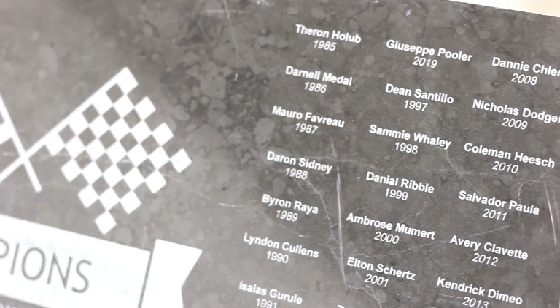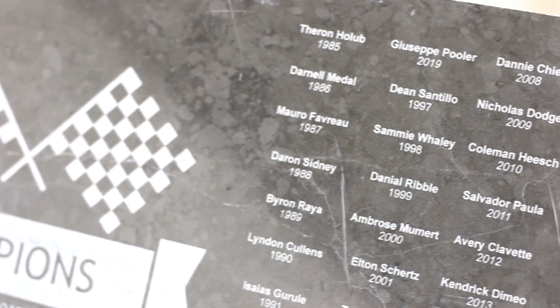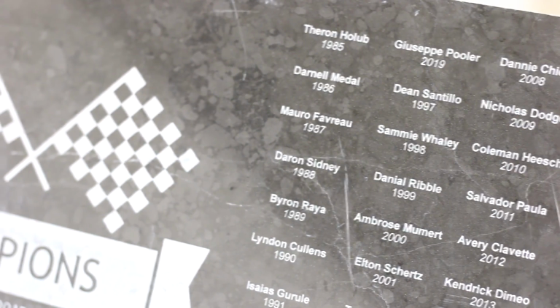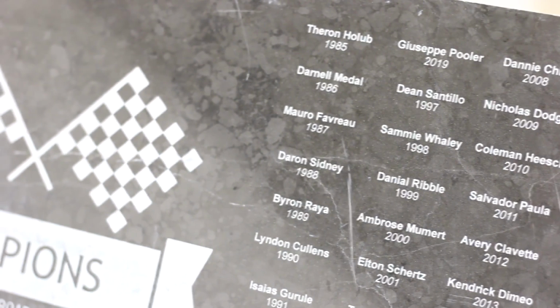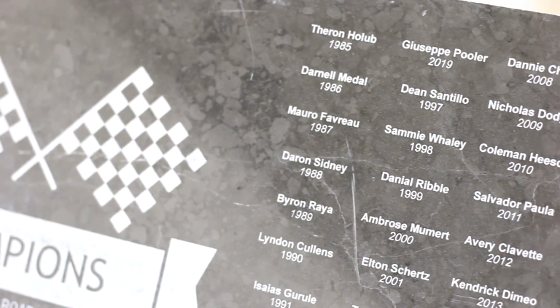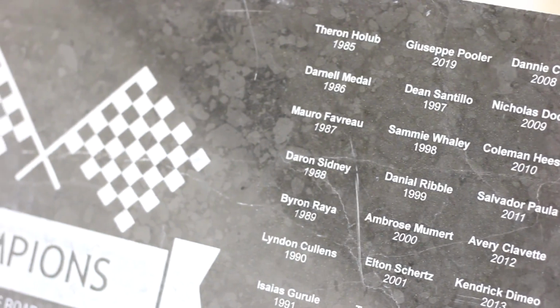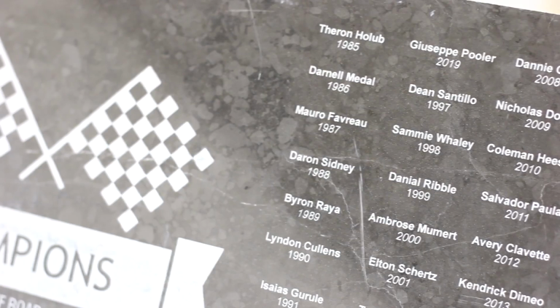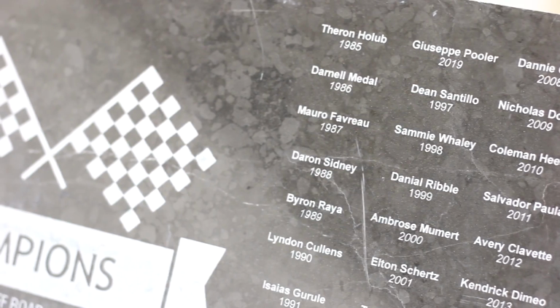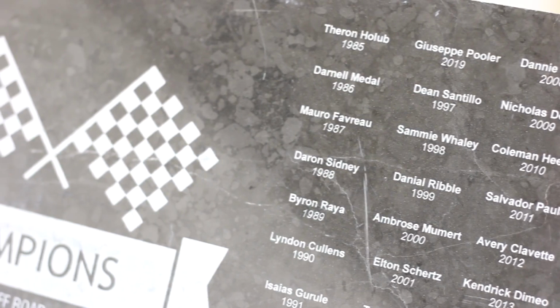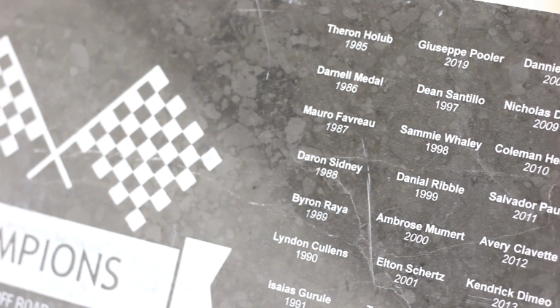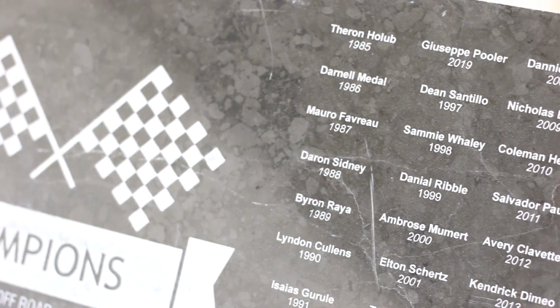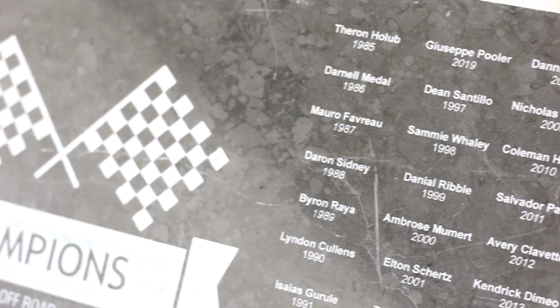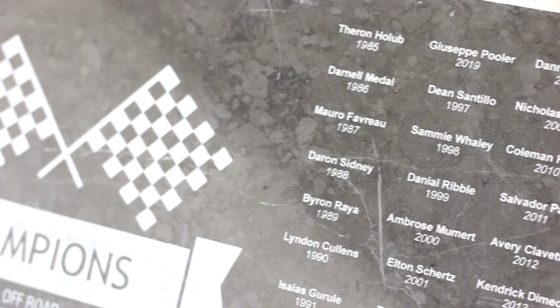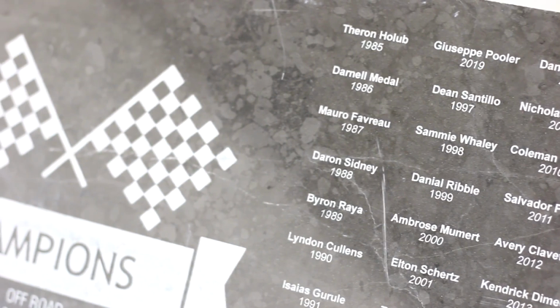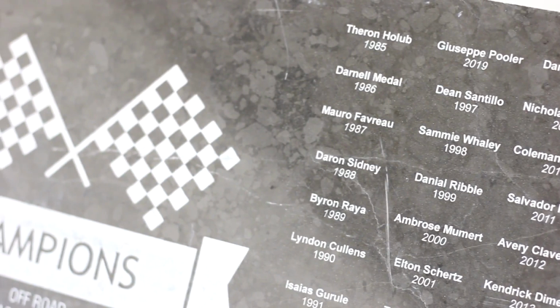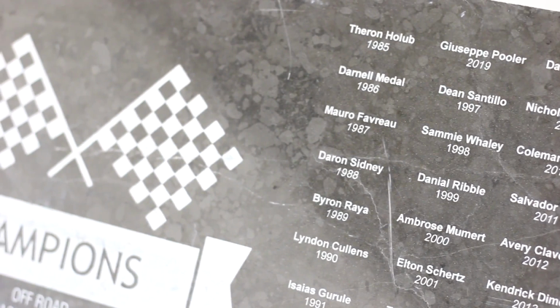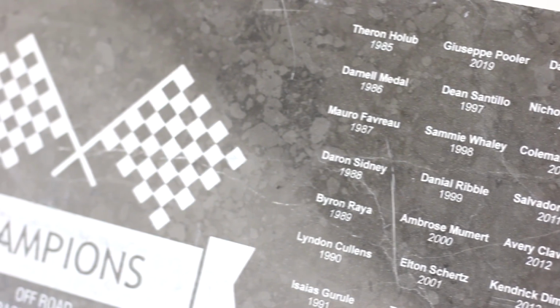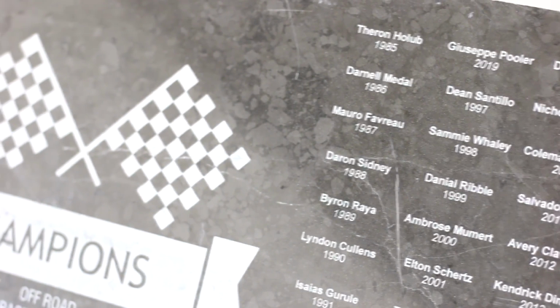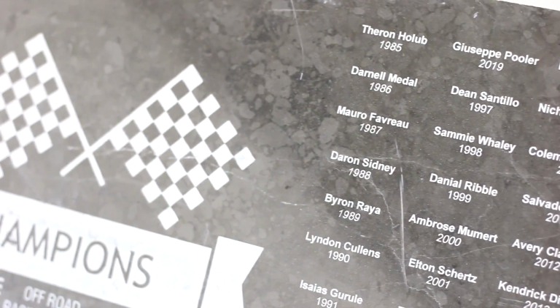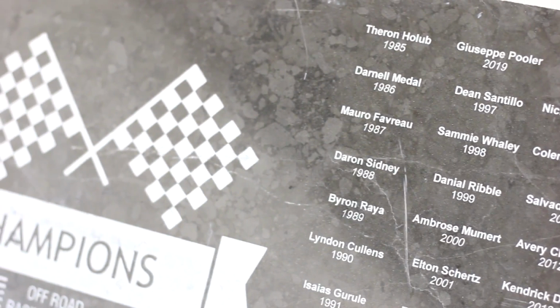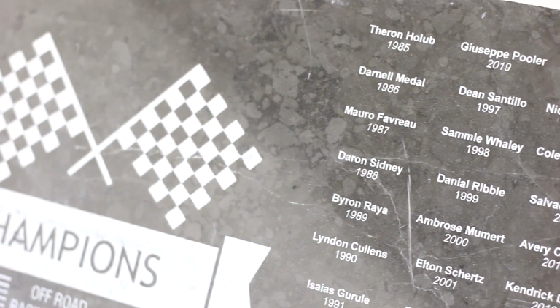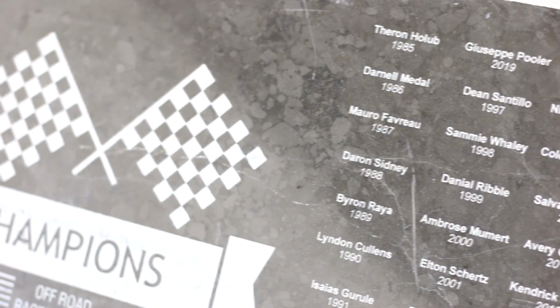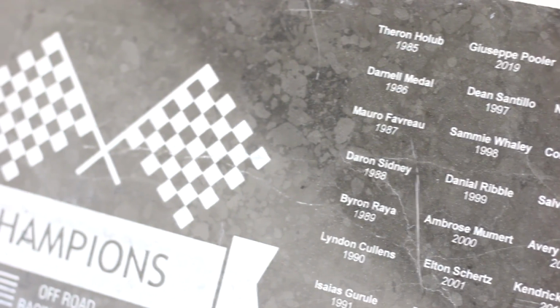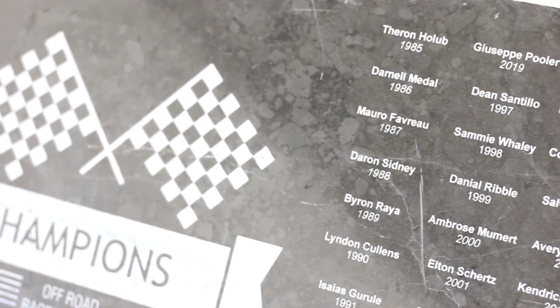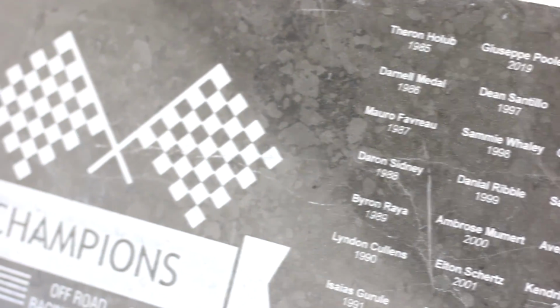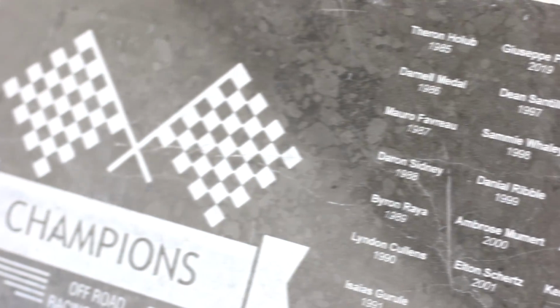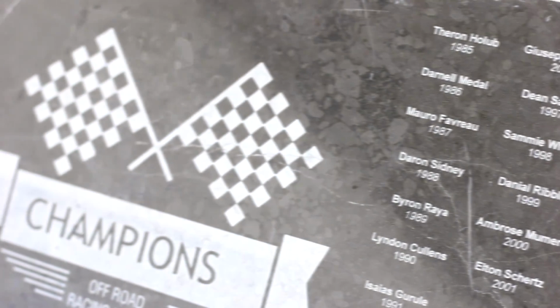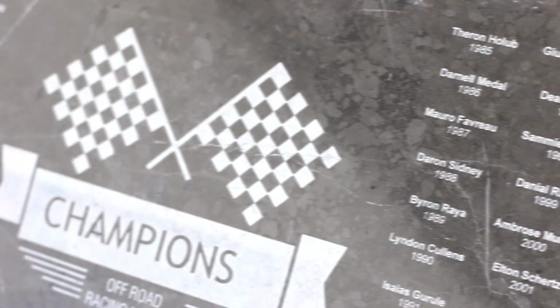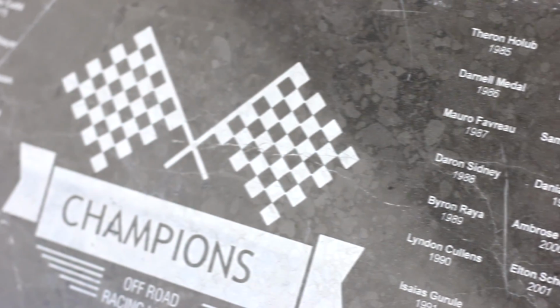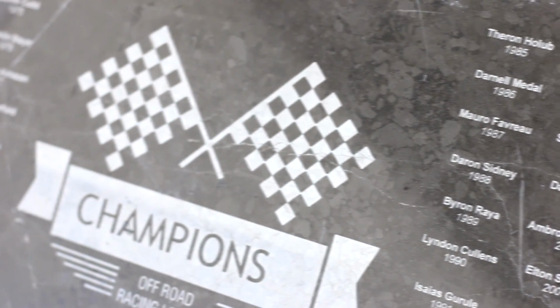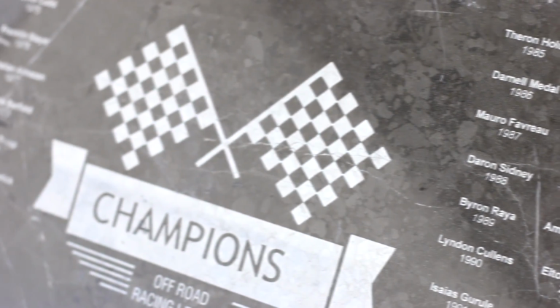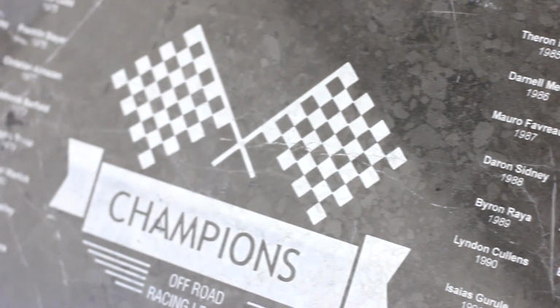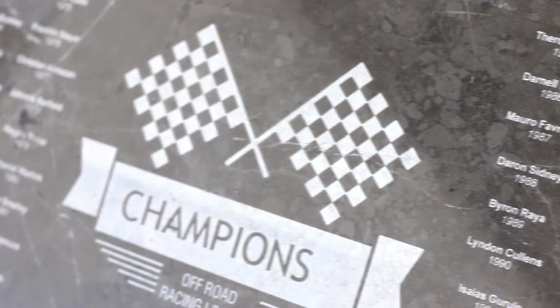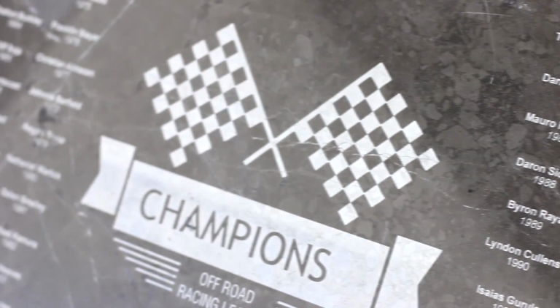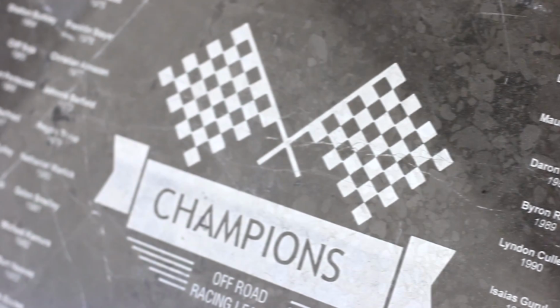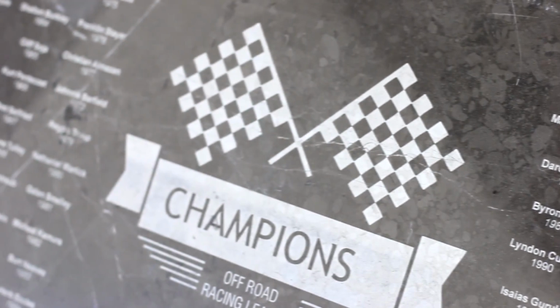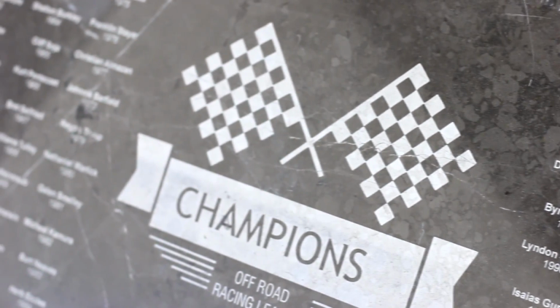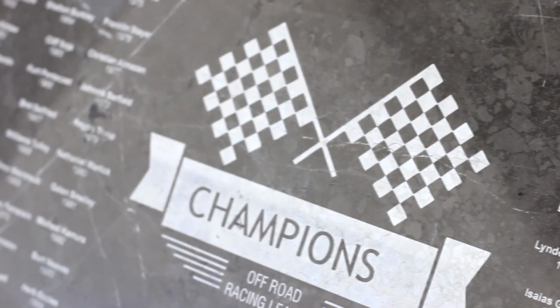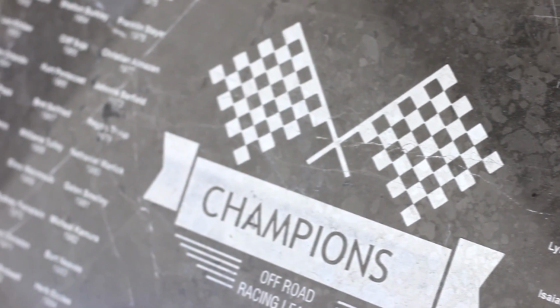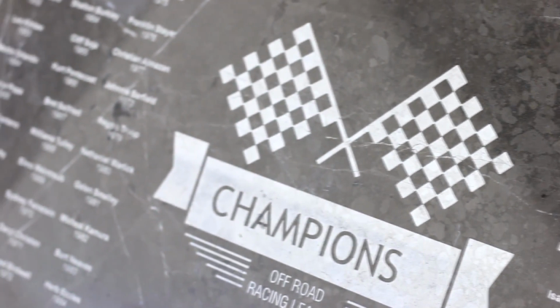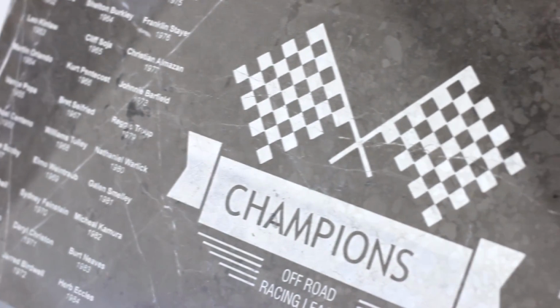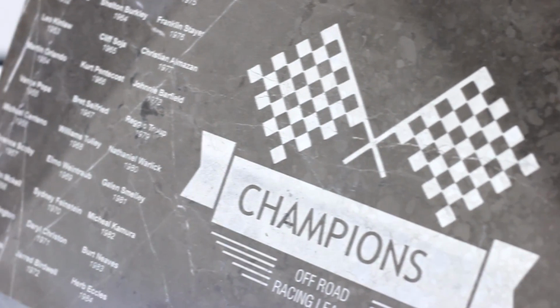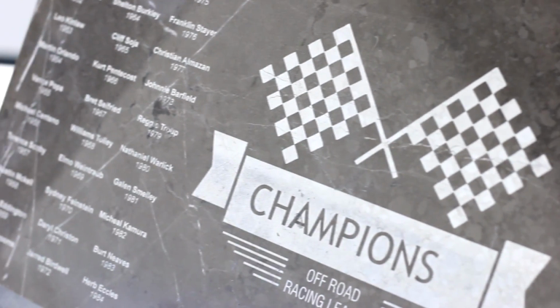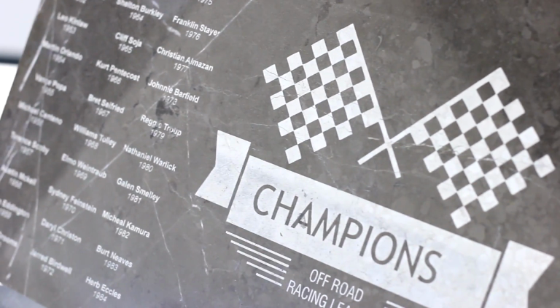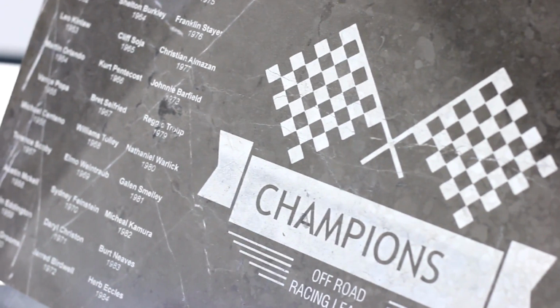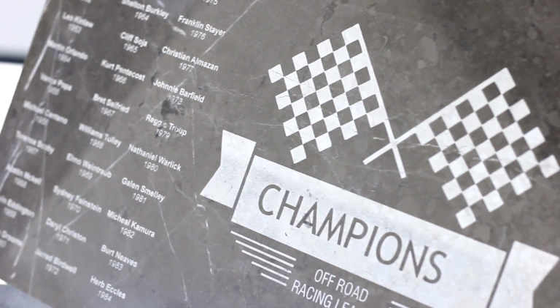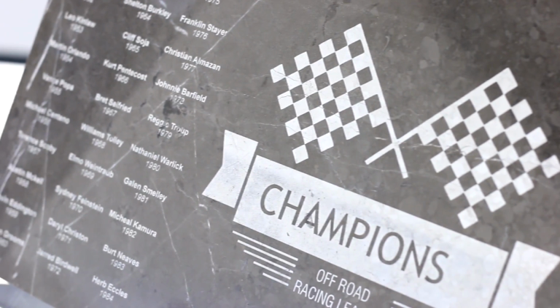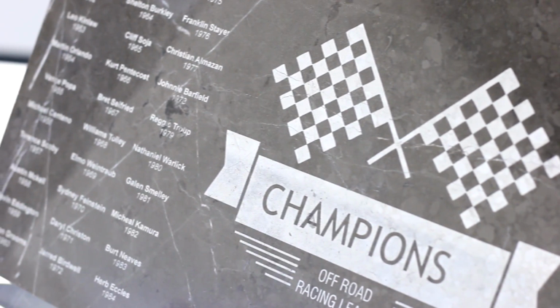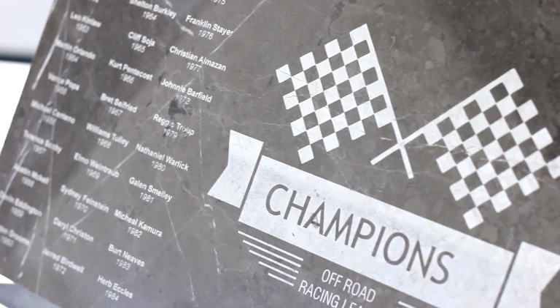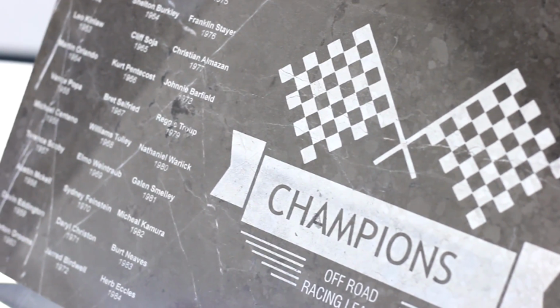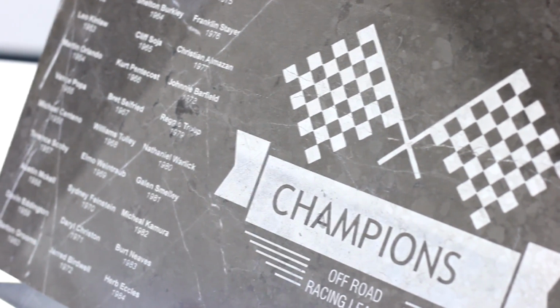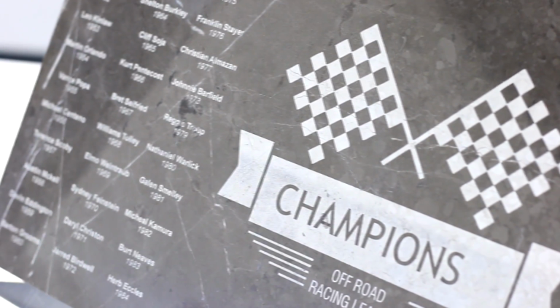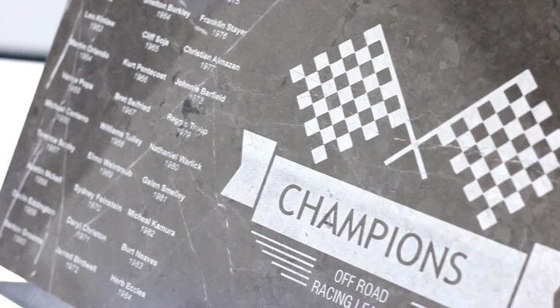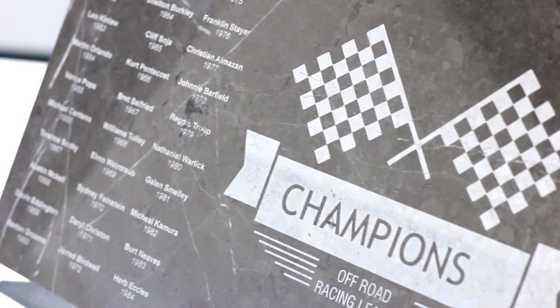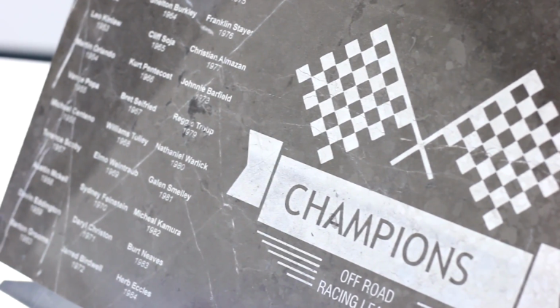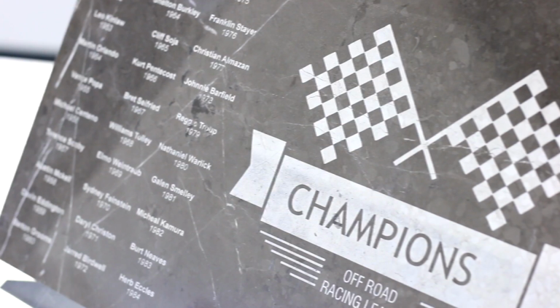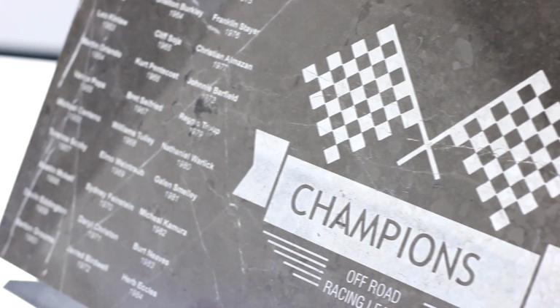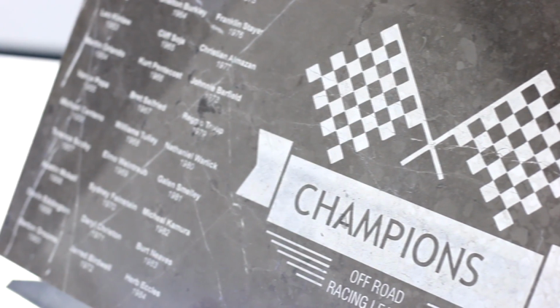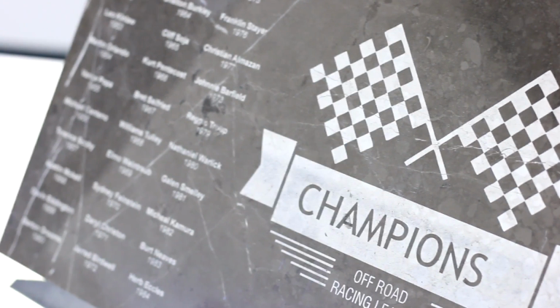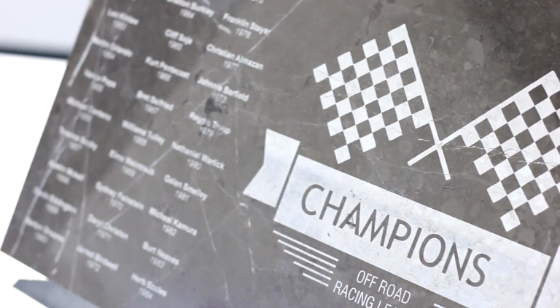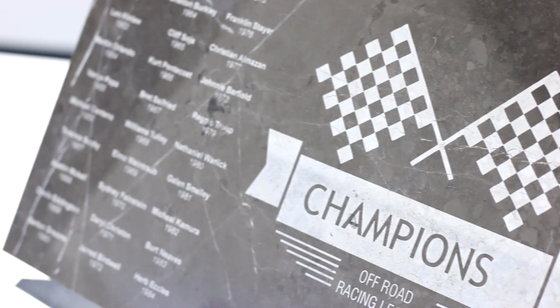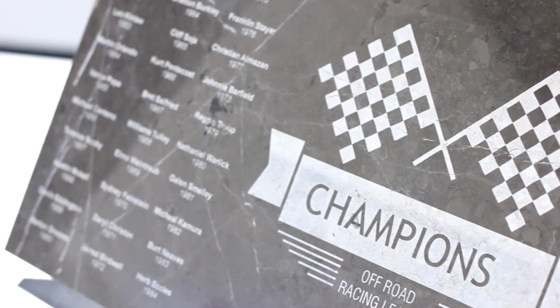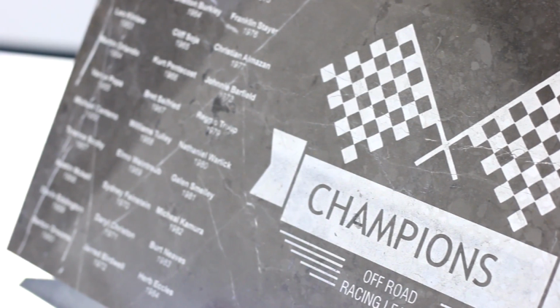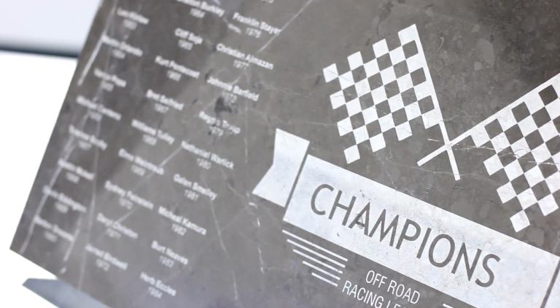To ensure good contrast between the white engraving and the background, we wanted to select the marble with little to no patina.